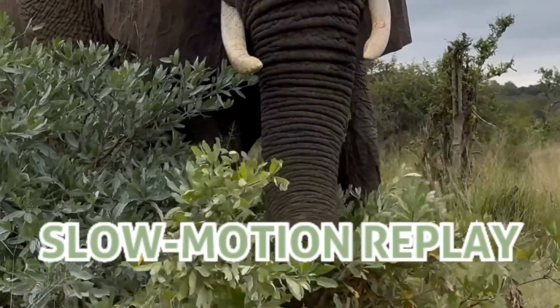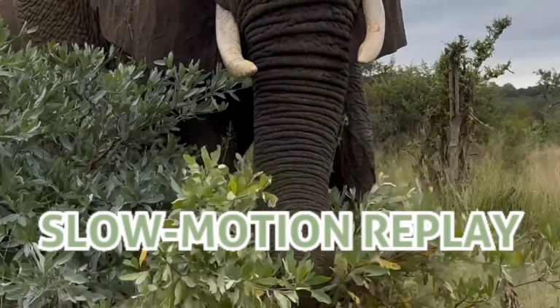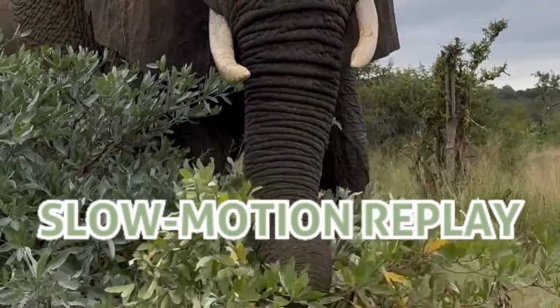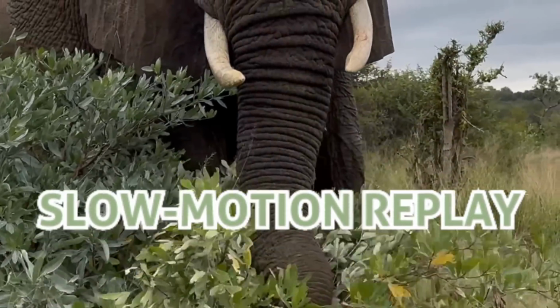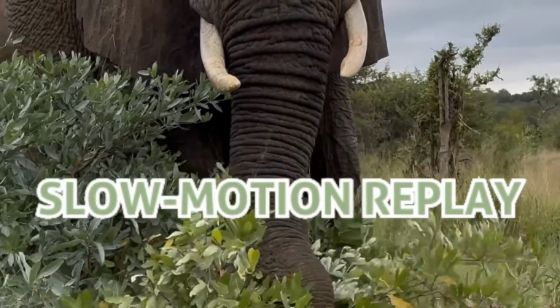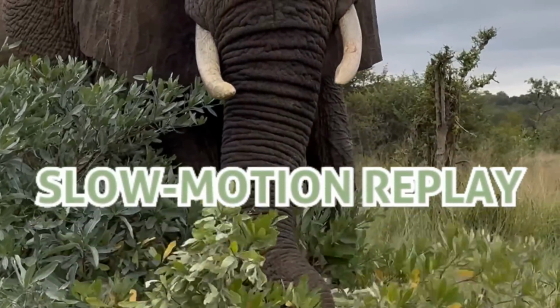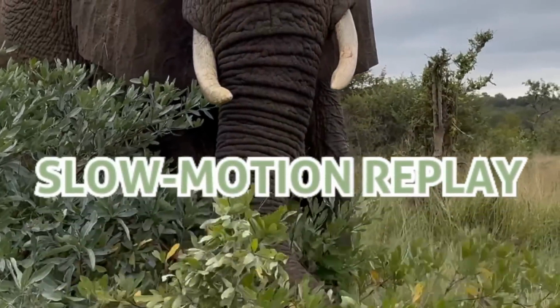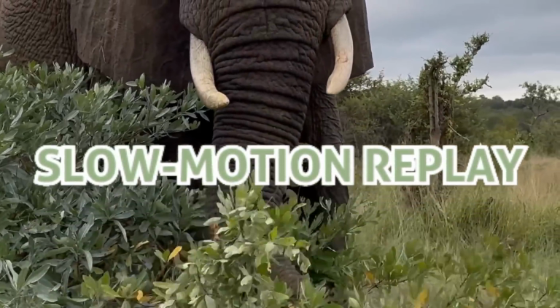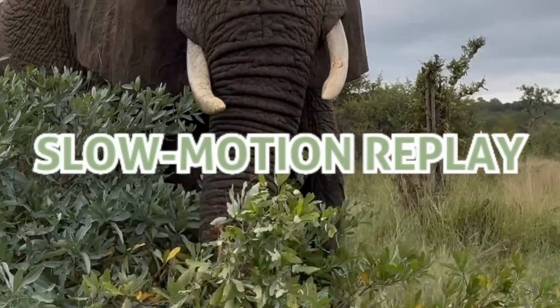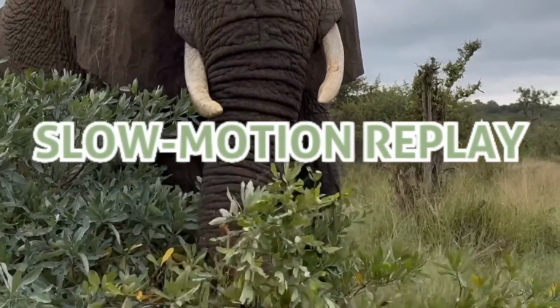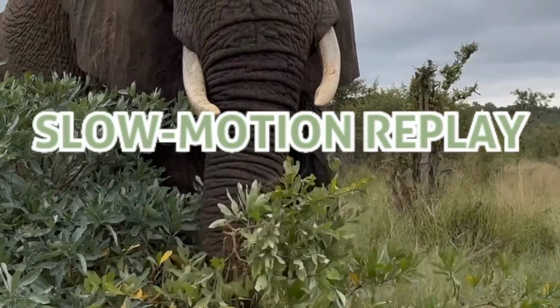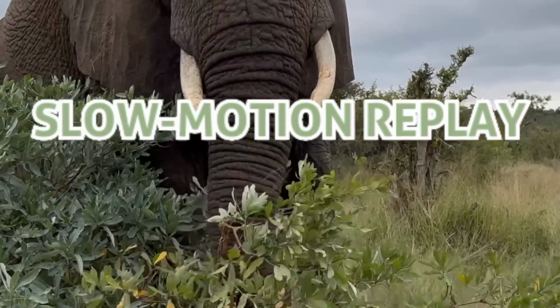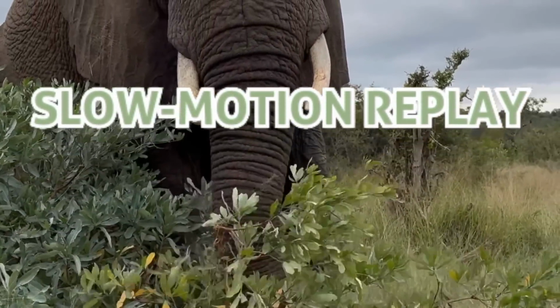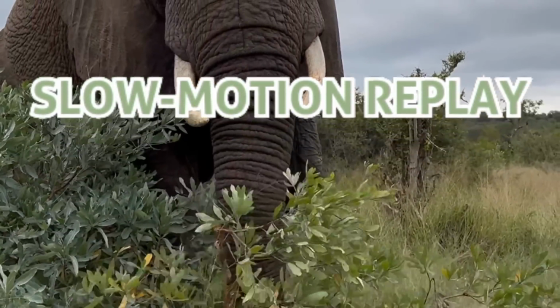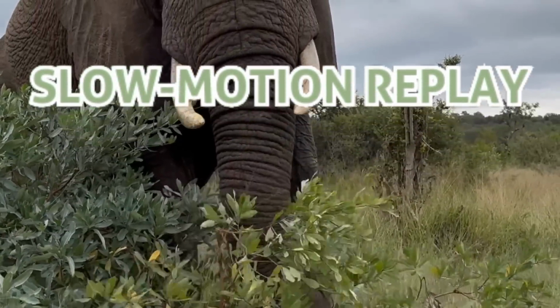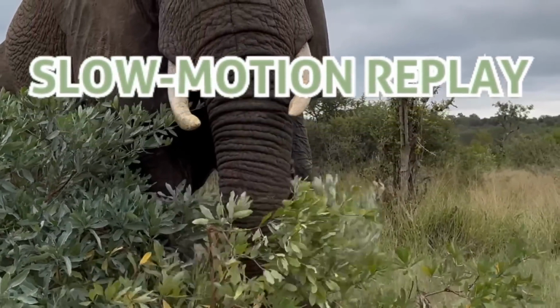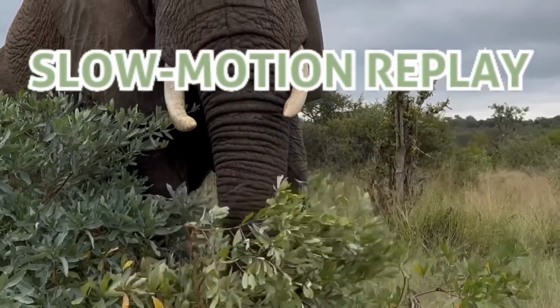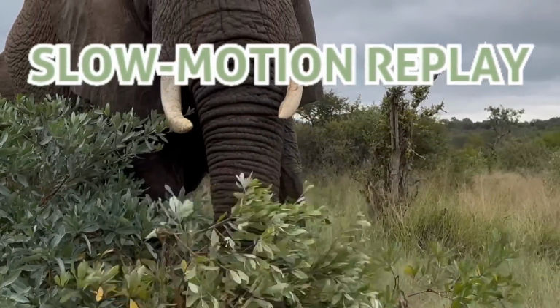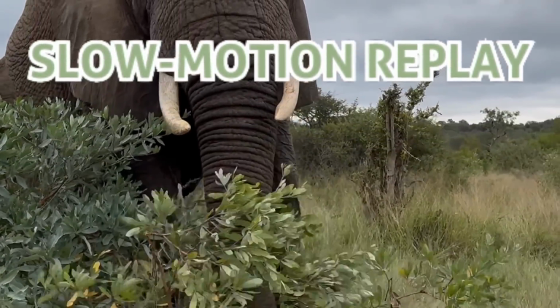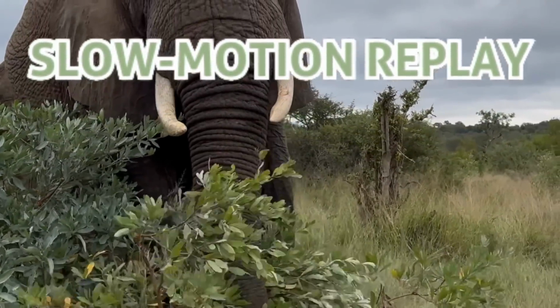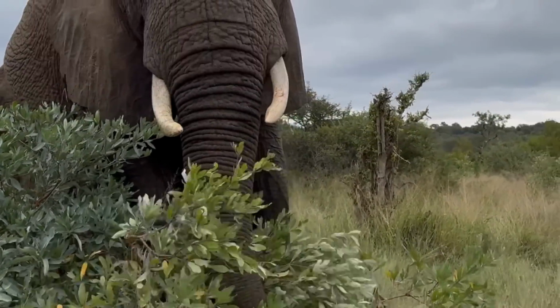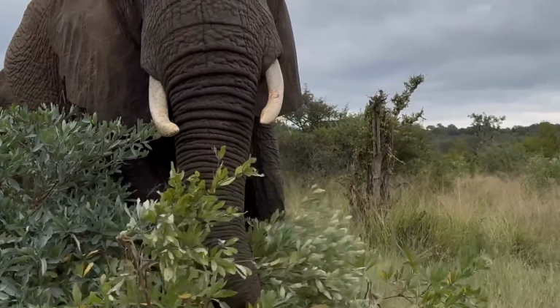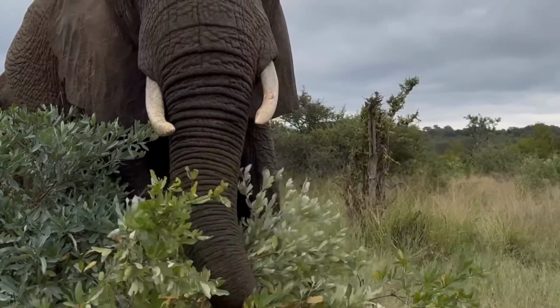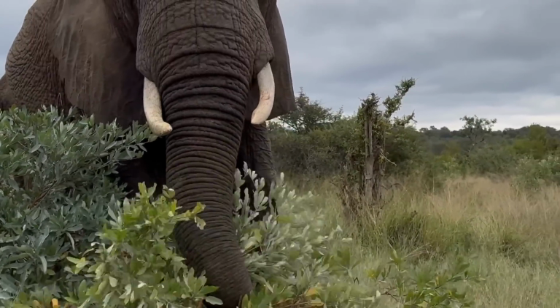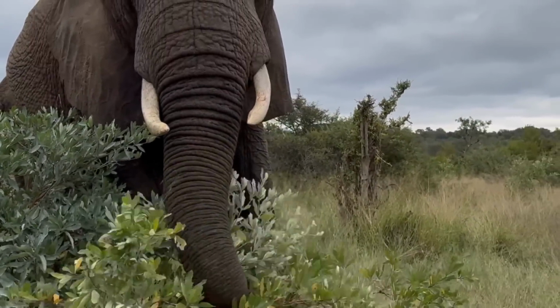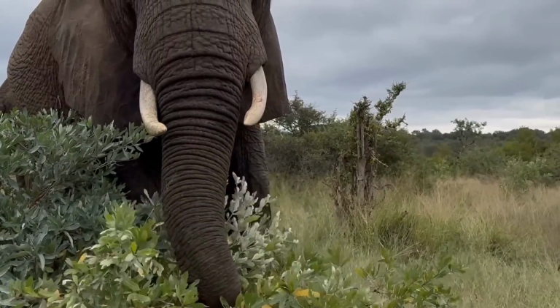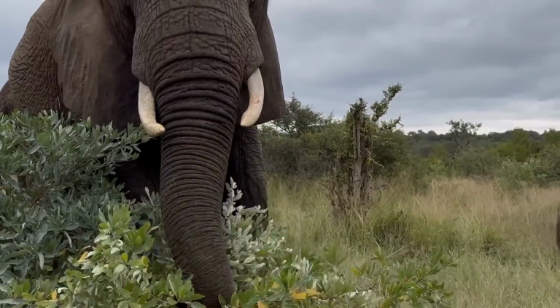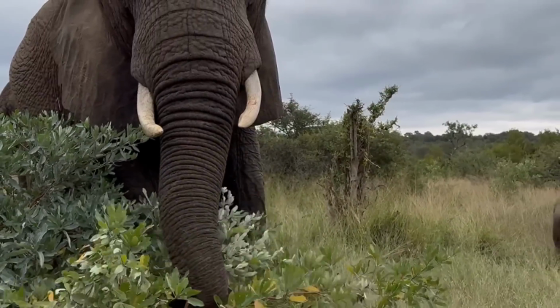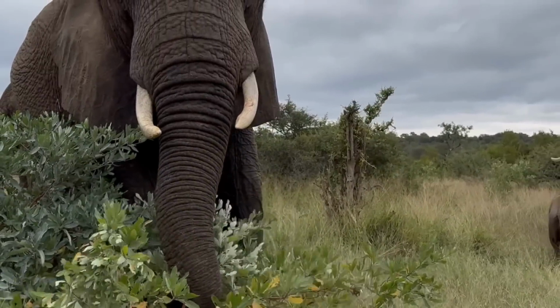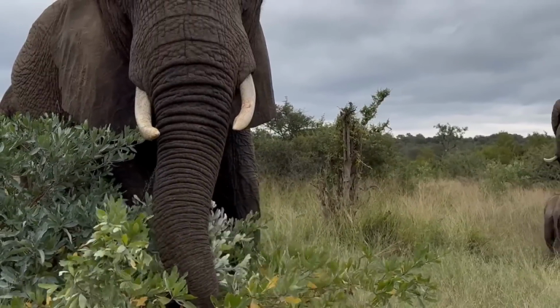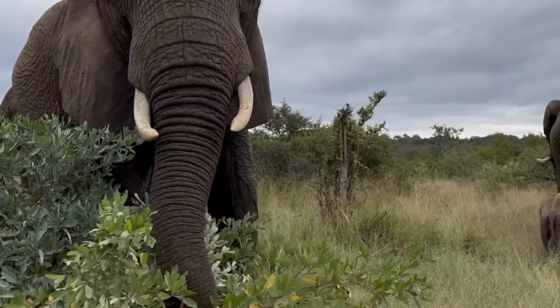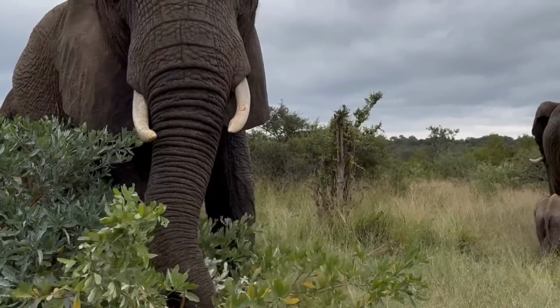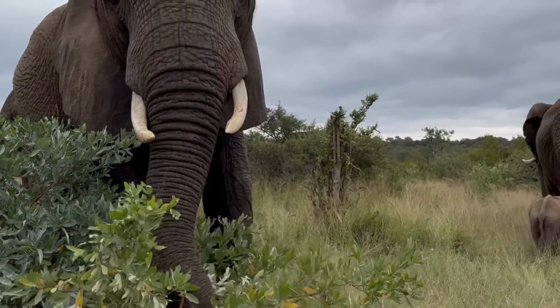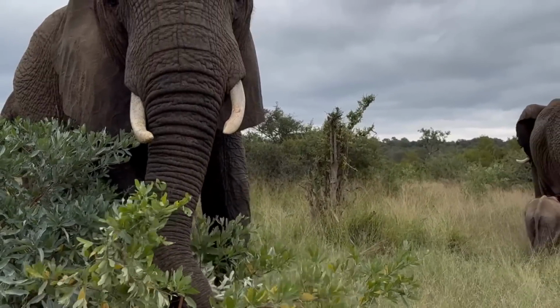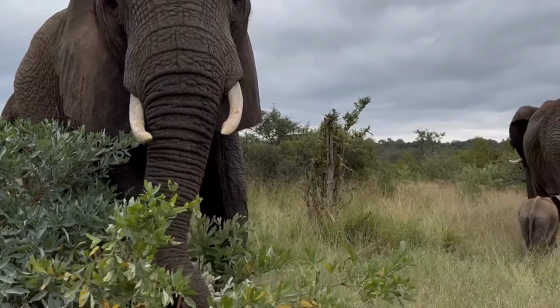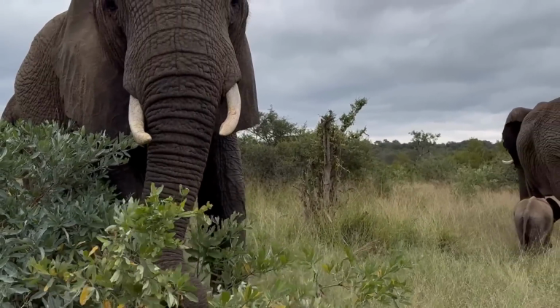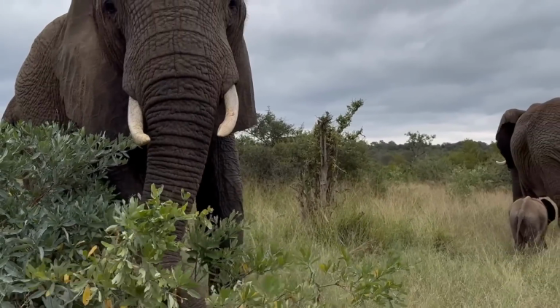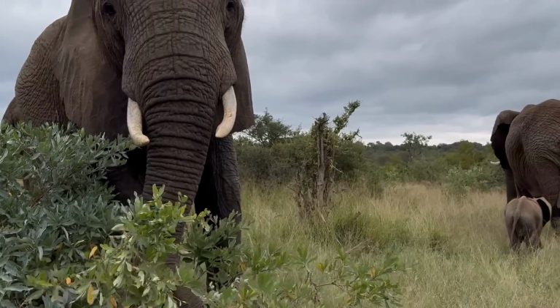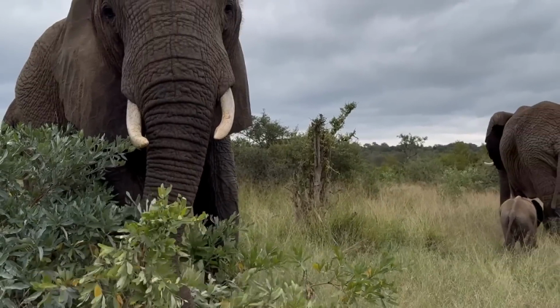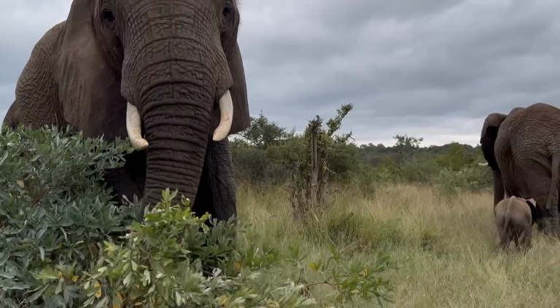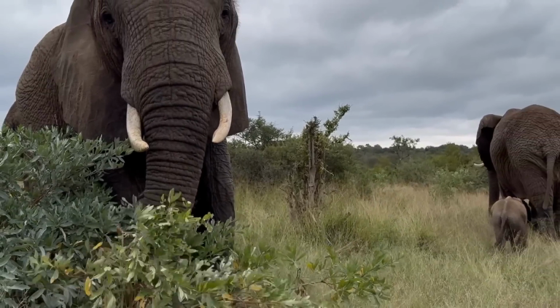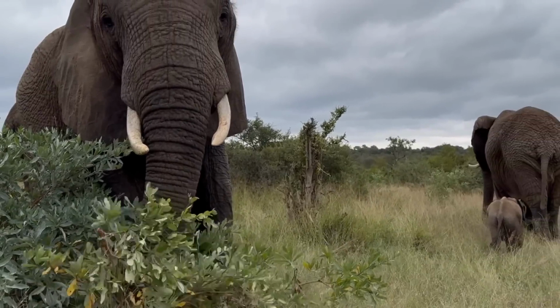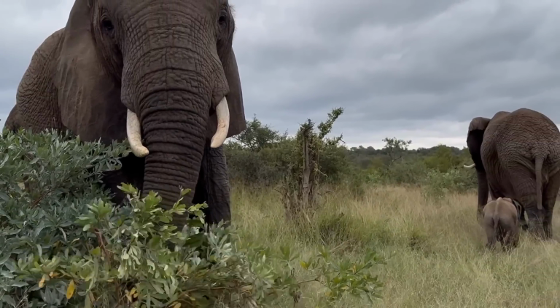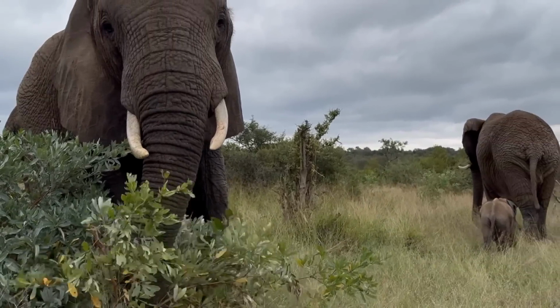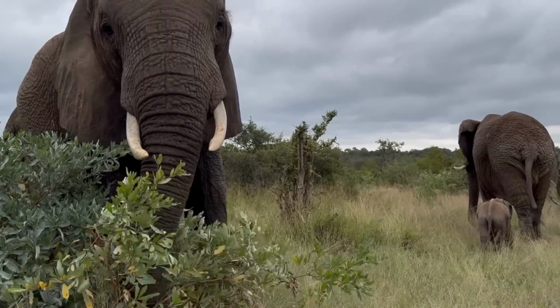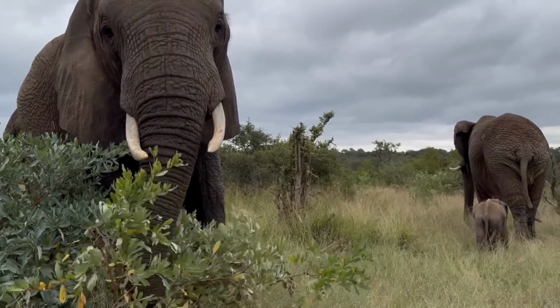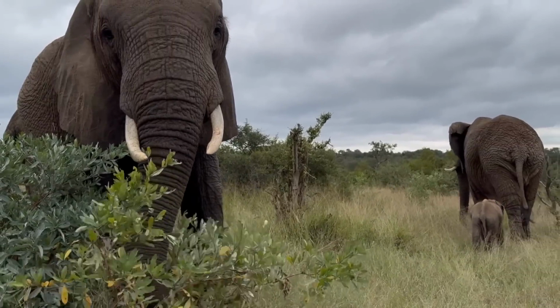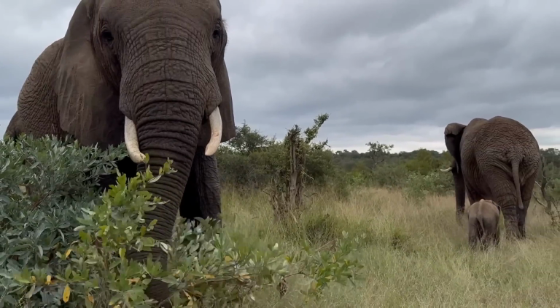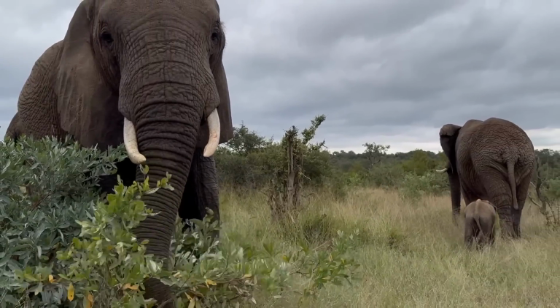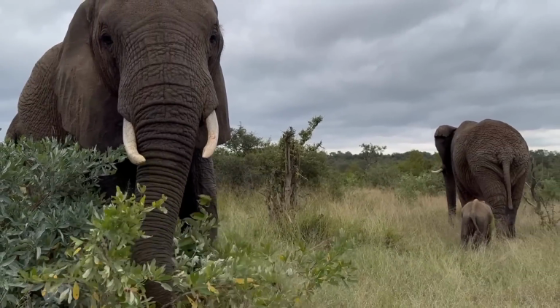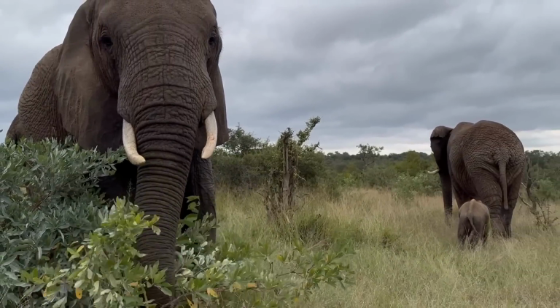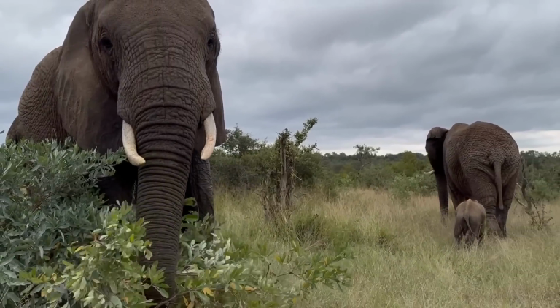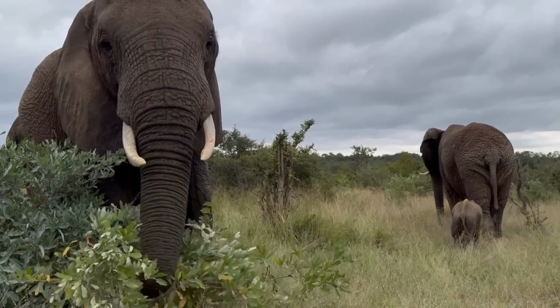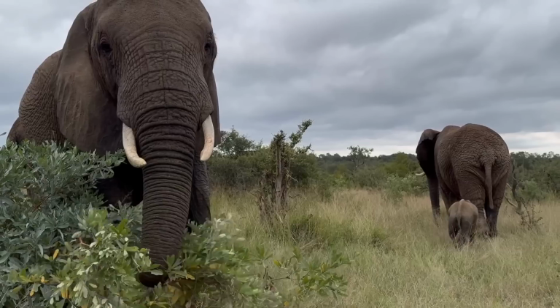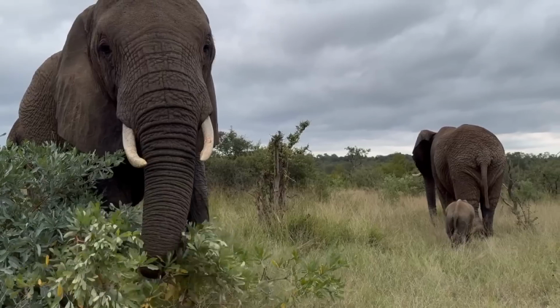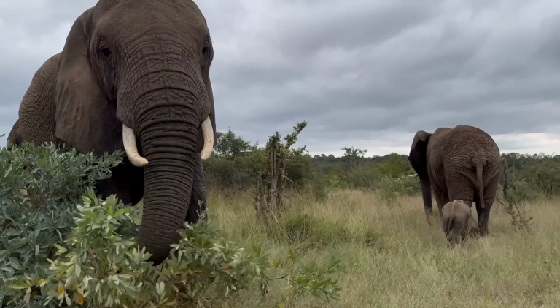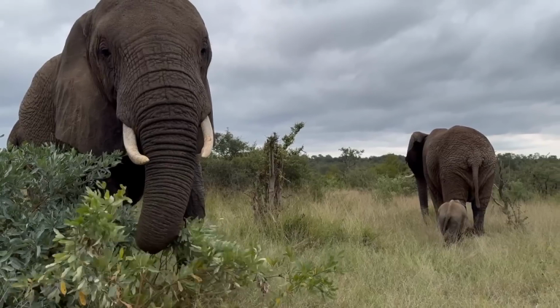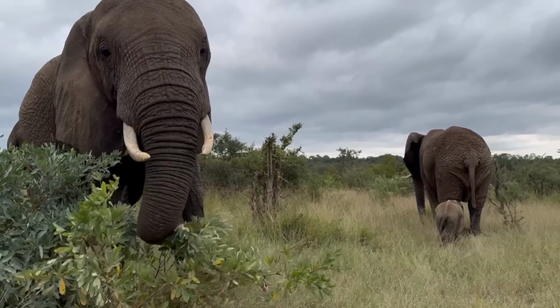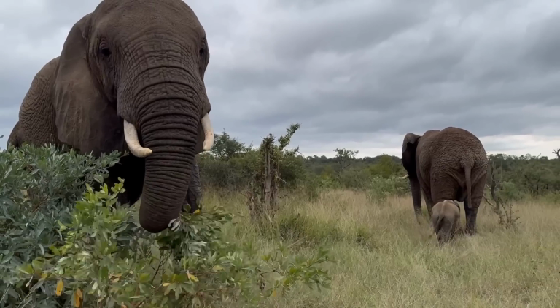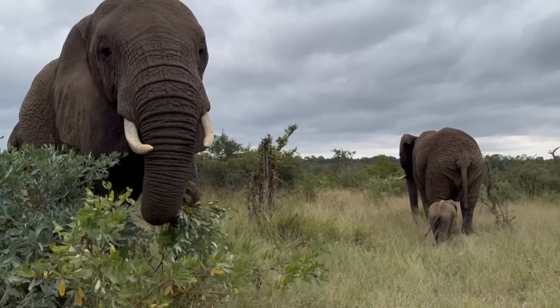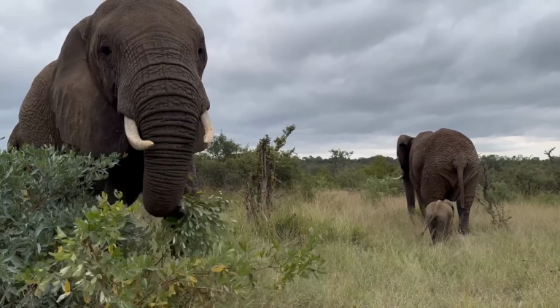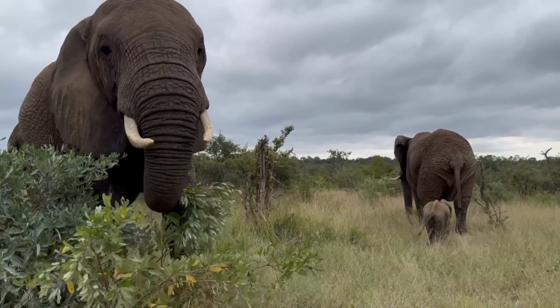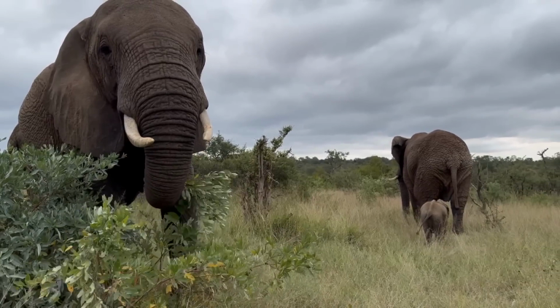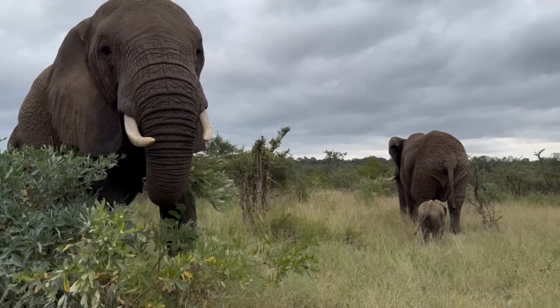Tokwe, the matriarch, is enjoying an afternoon snack as she is seen here plucking branchlets from the shrub.